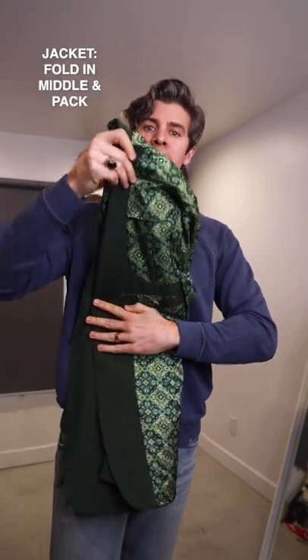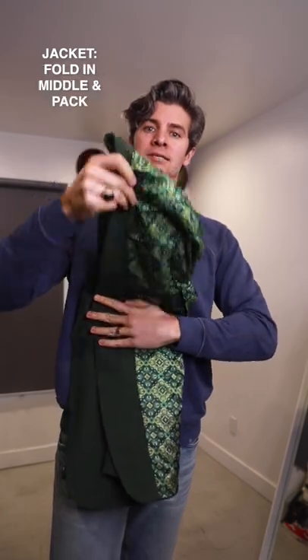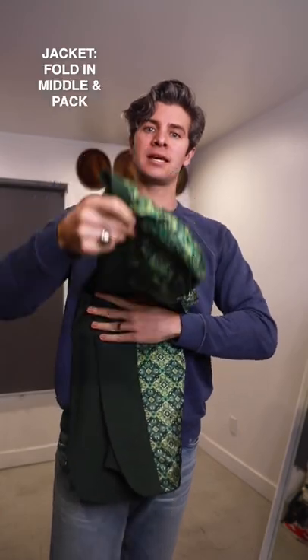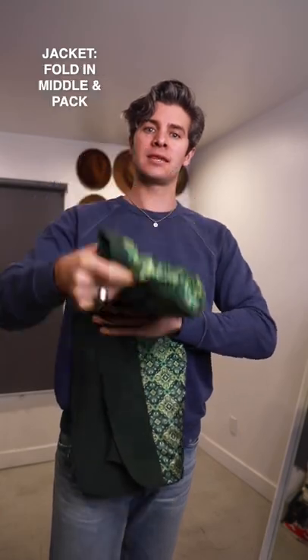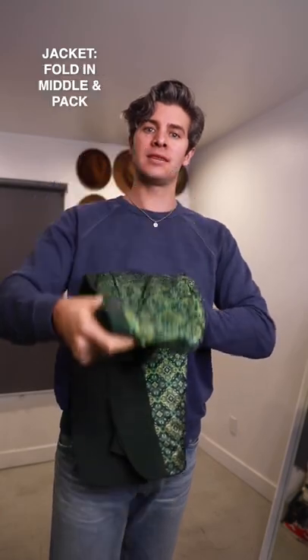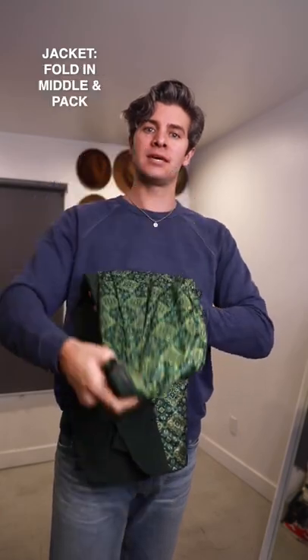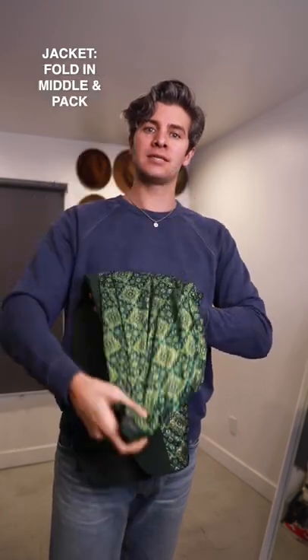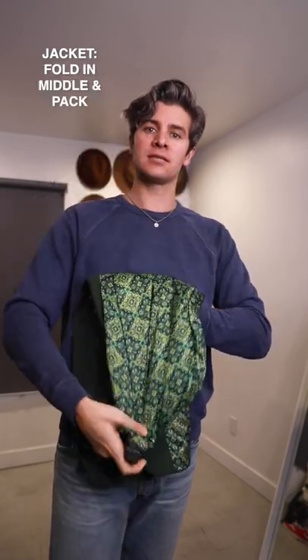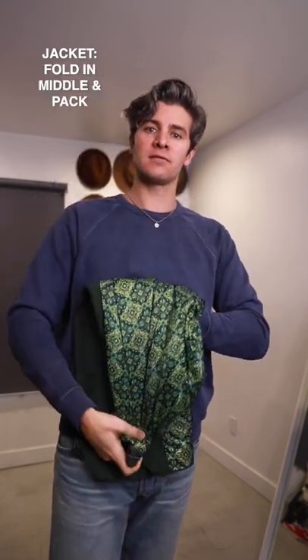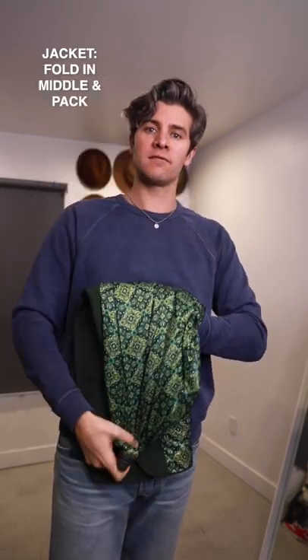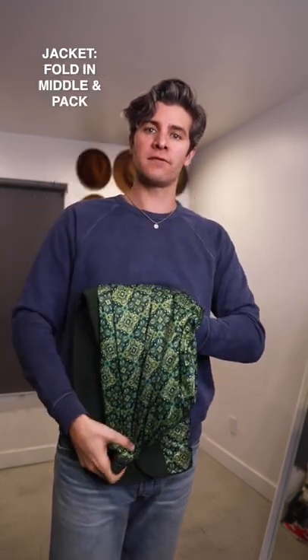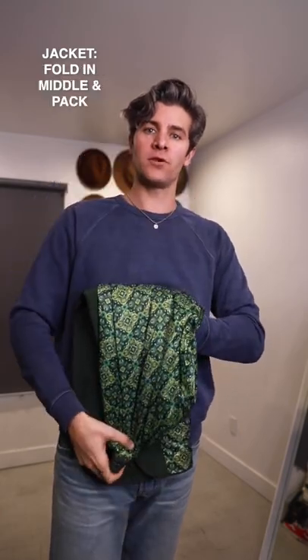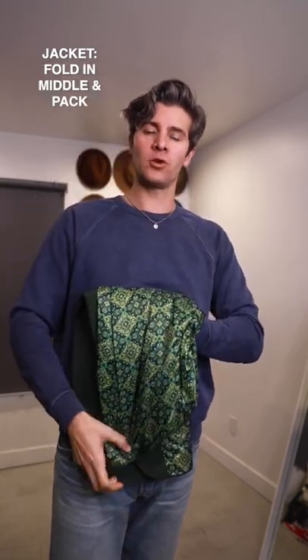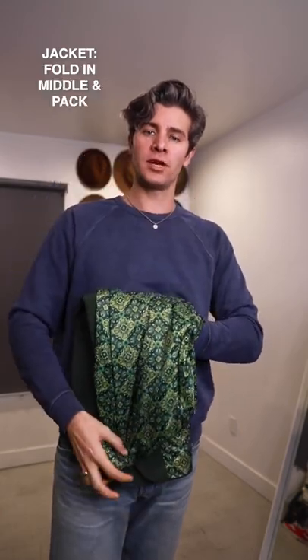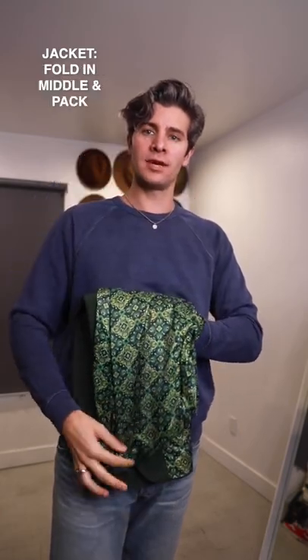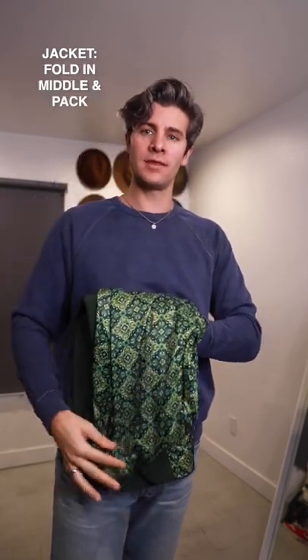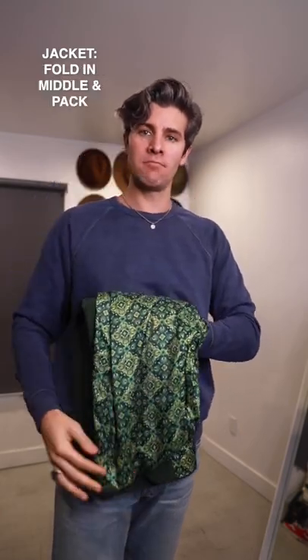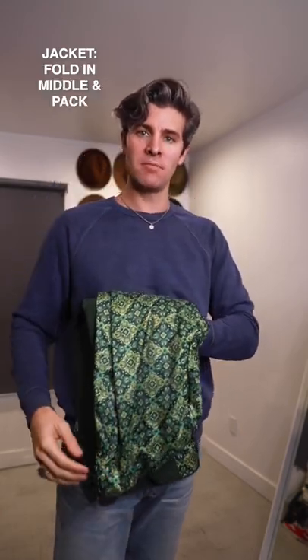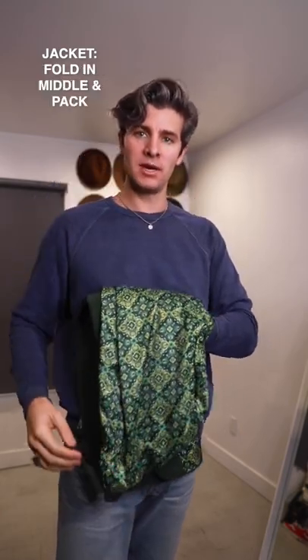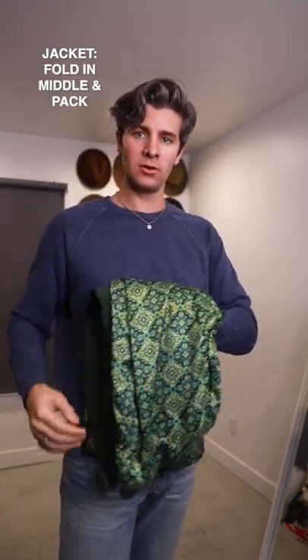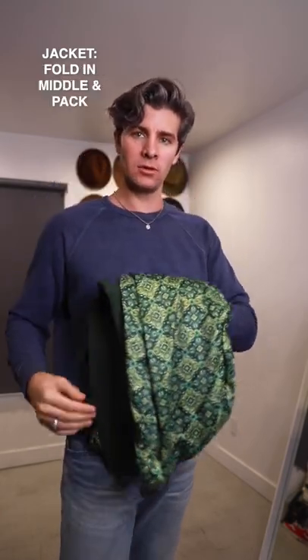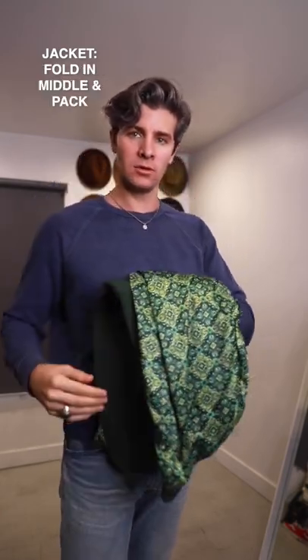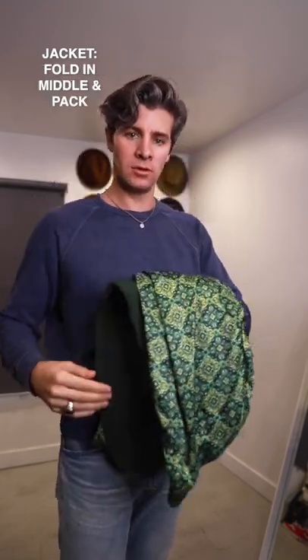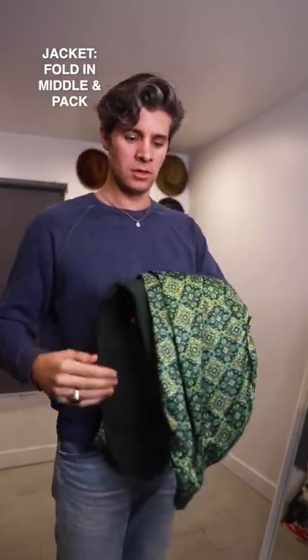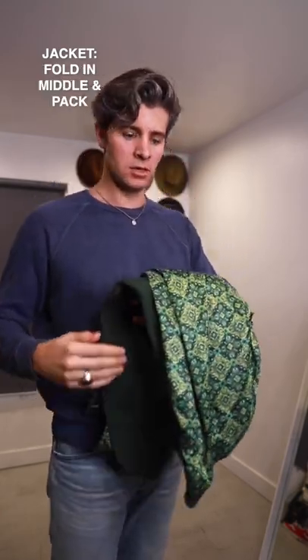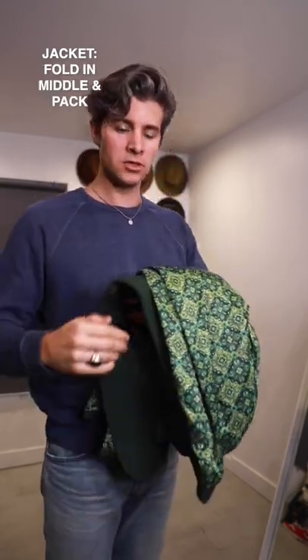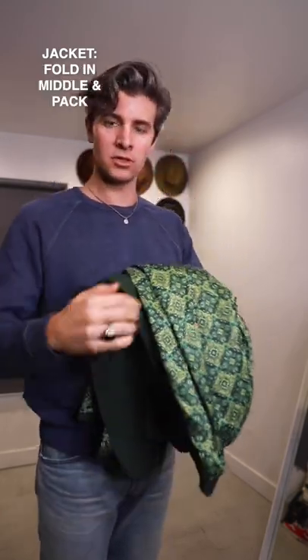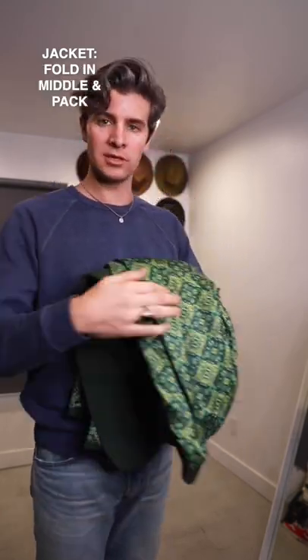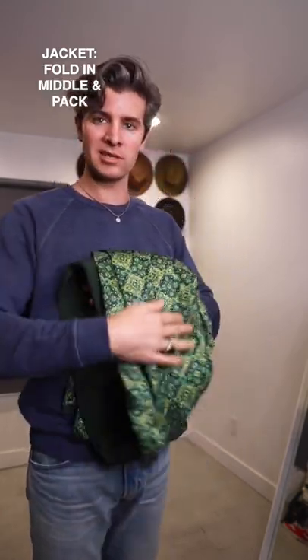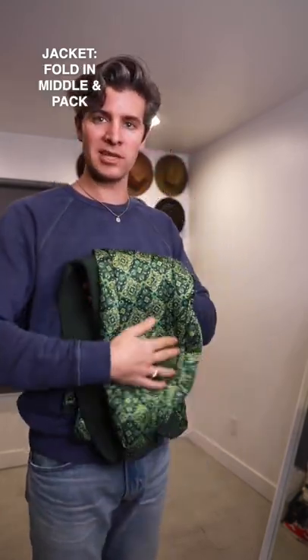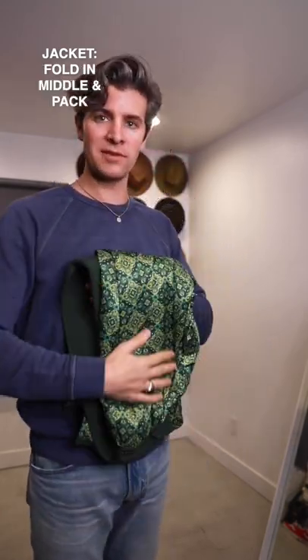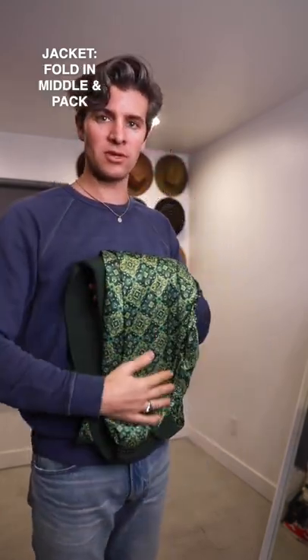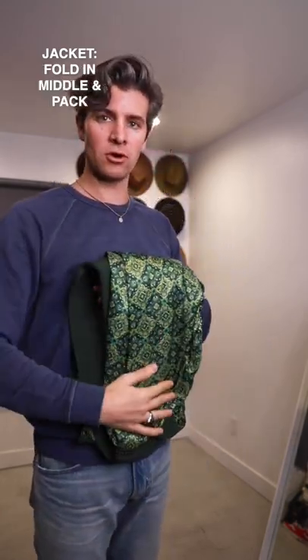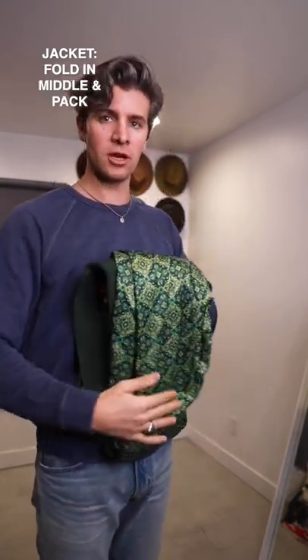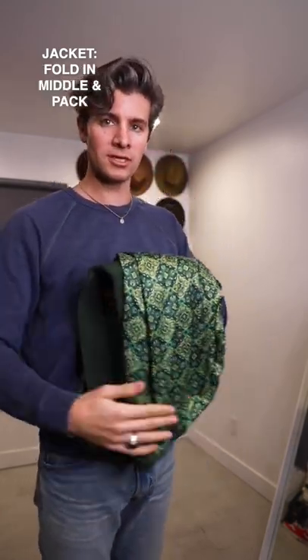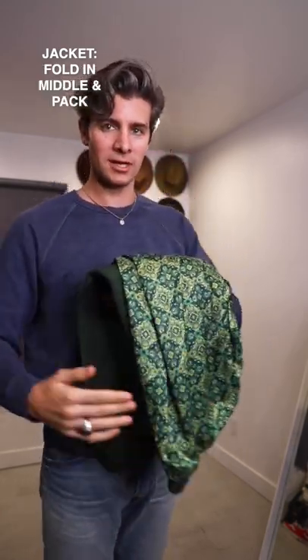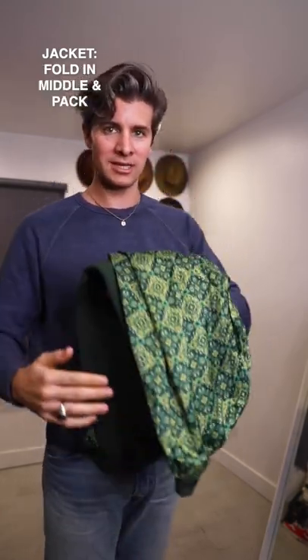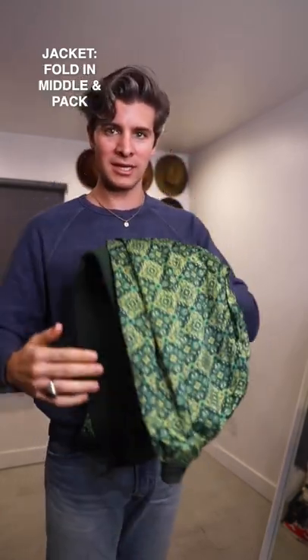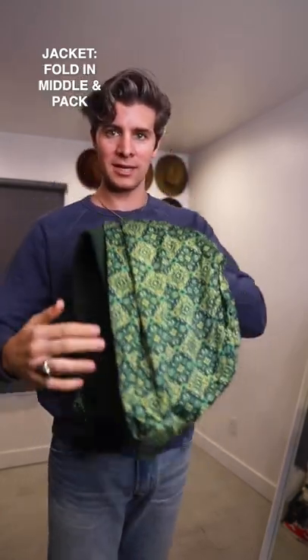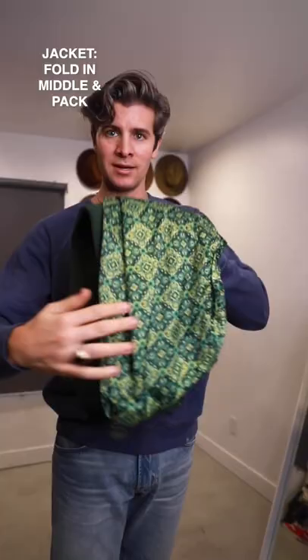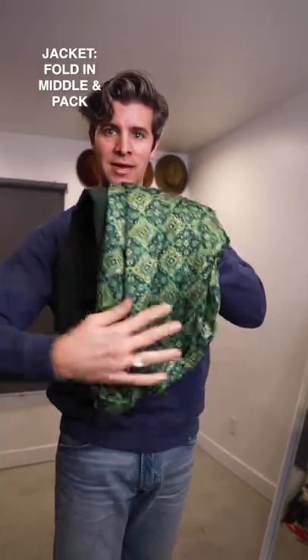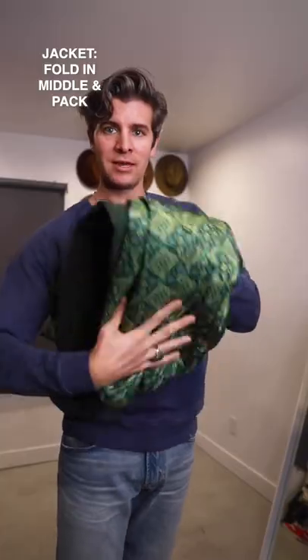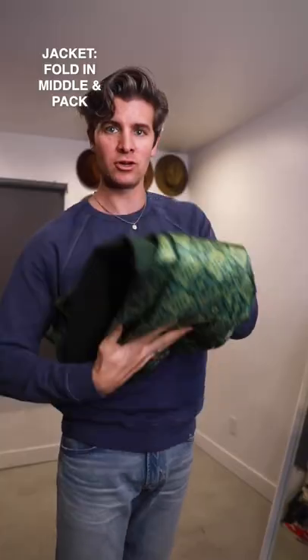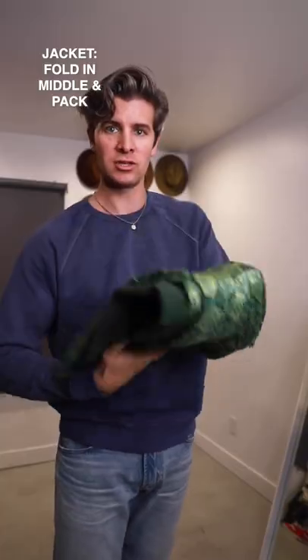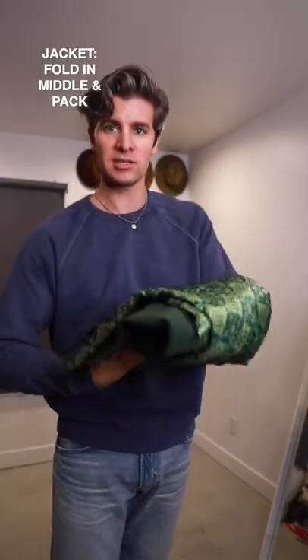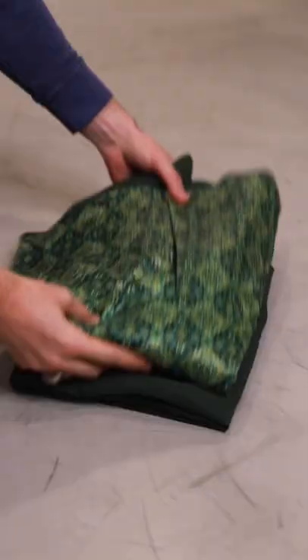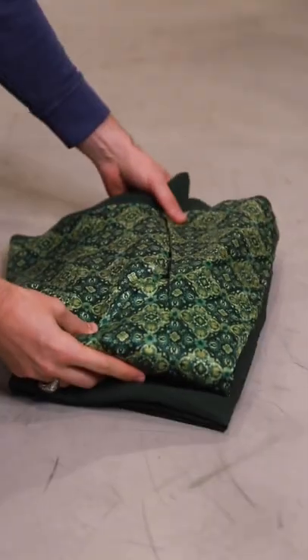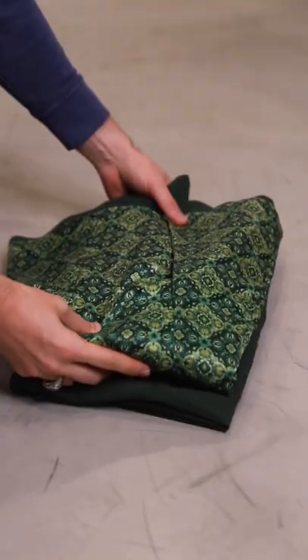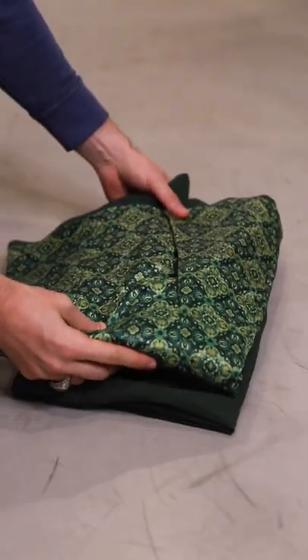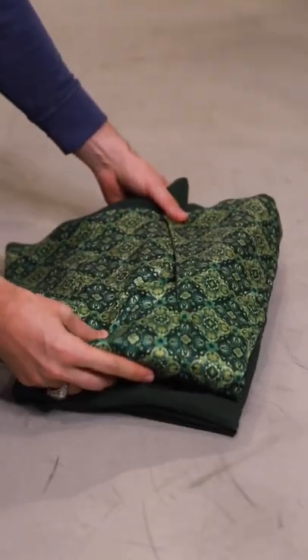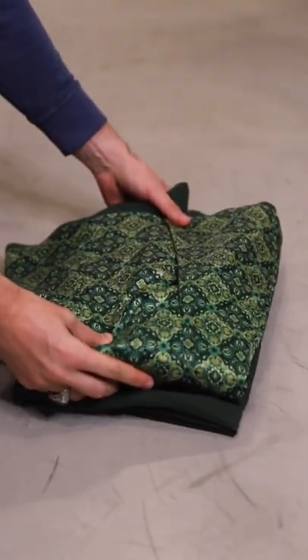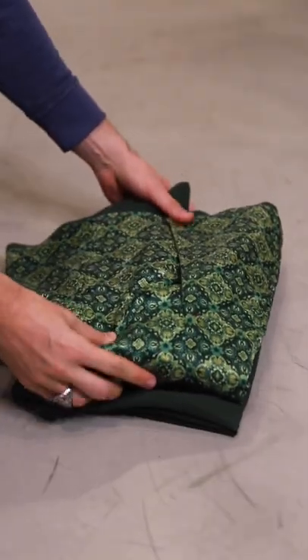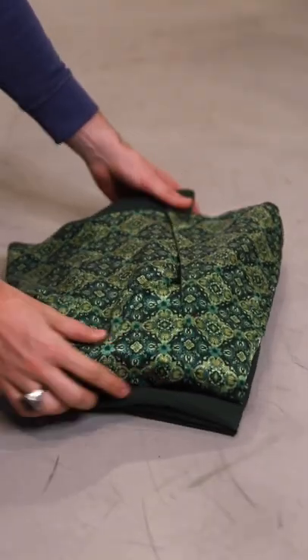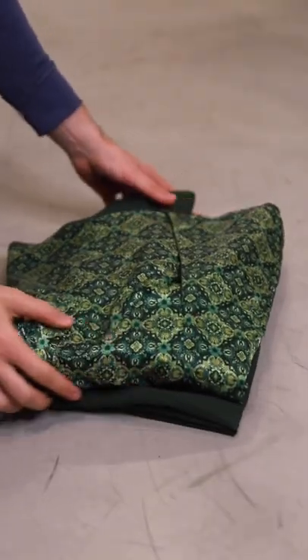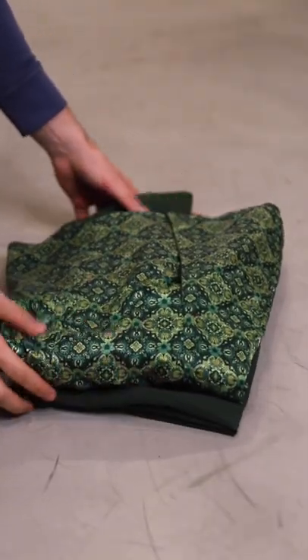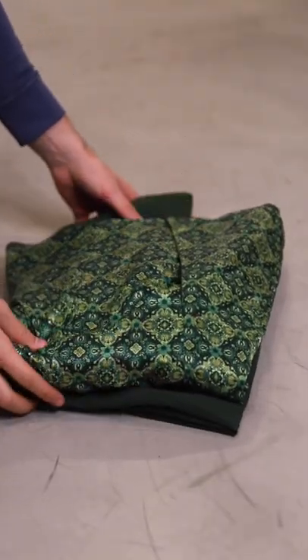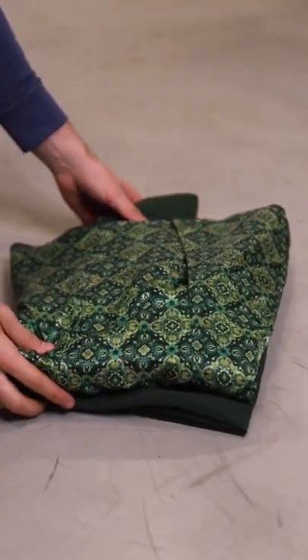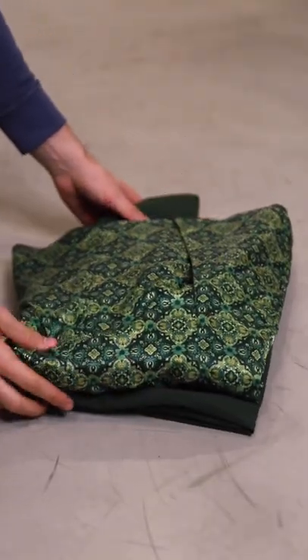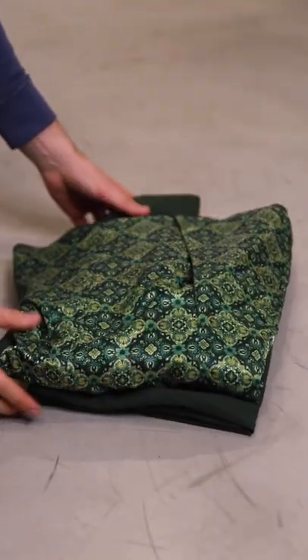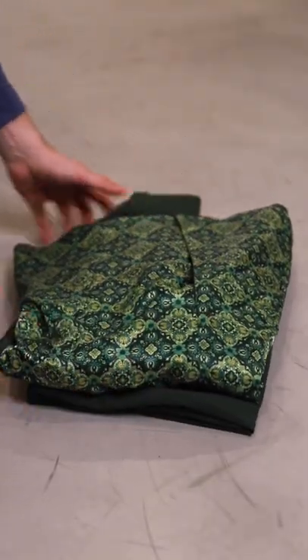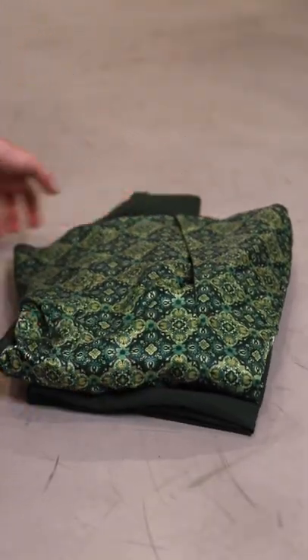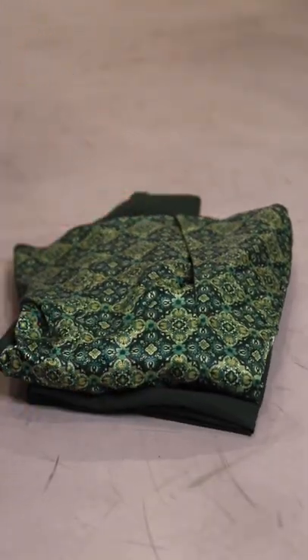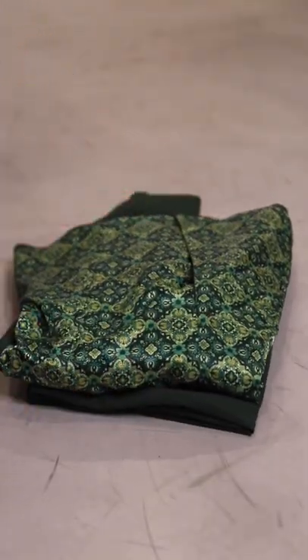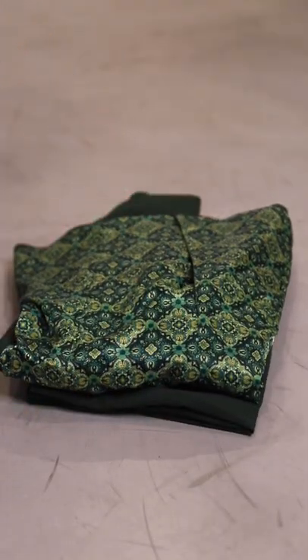Take this, fold it in the middle so the sleeves are all tucked in, and then just lay this right on top of the pants.